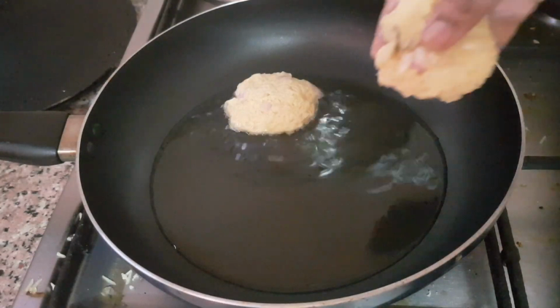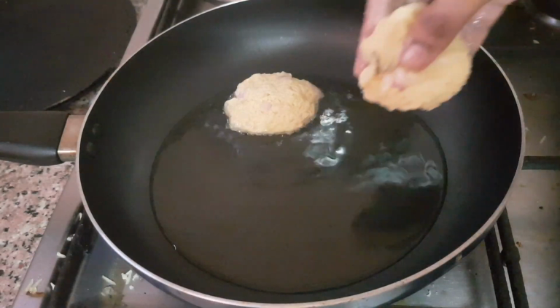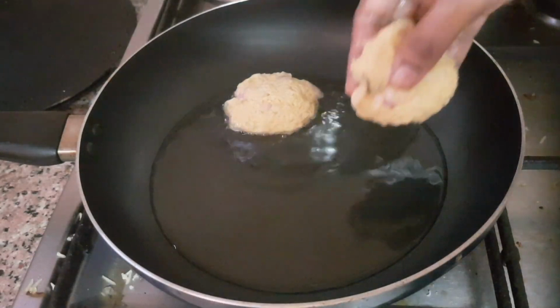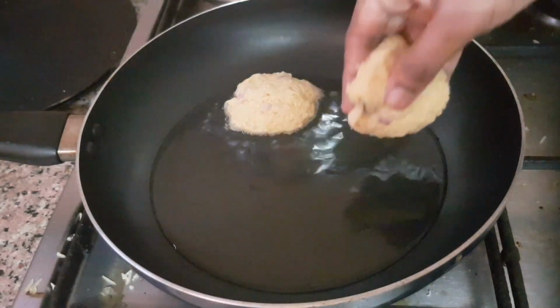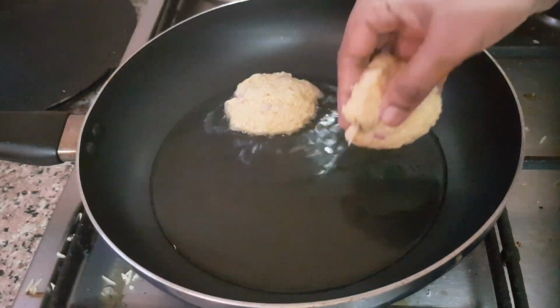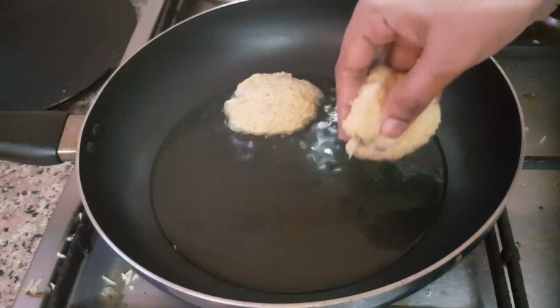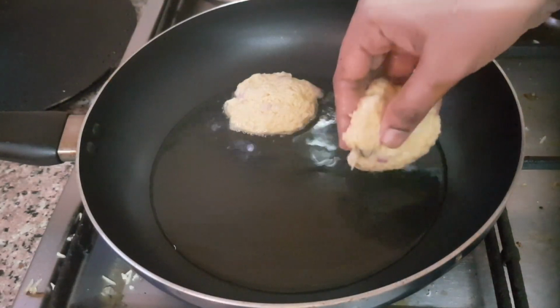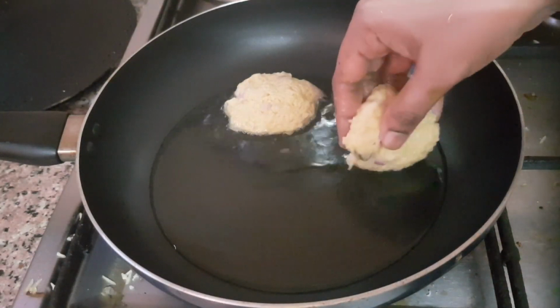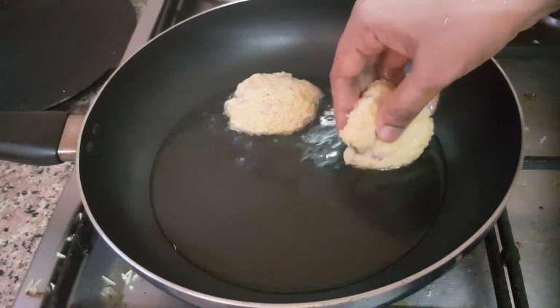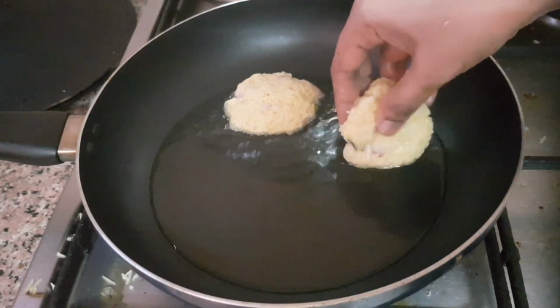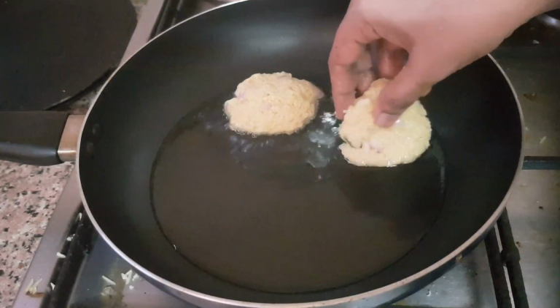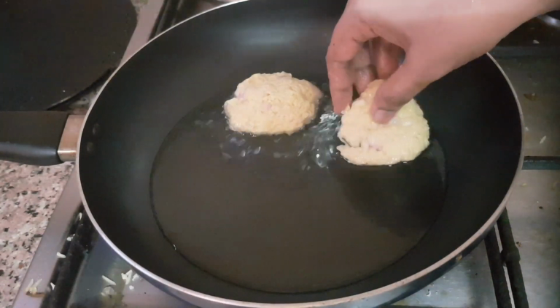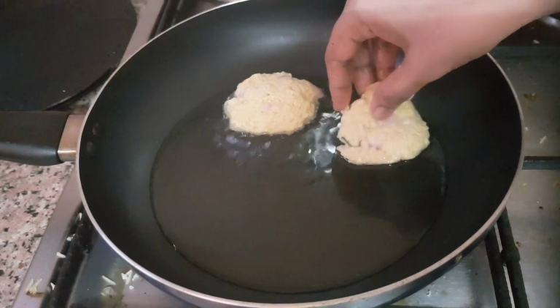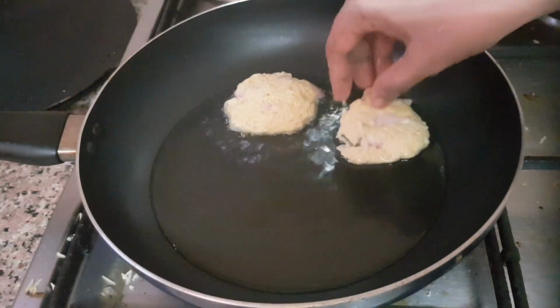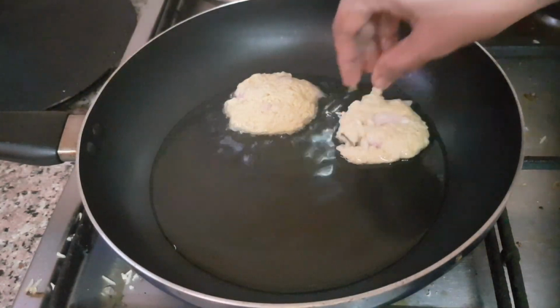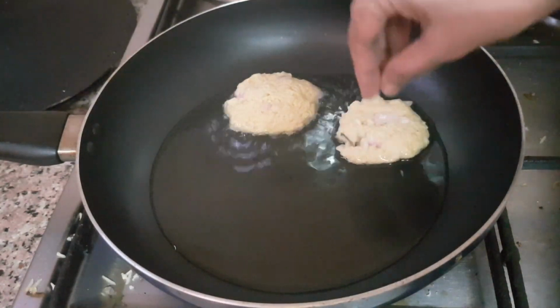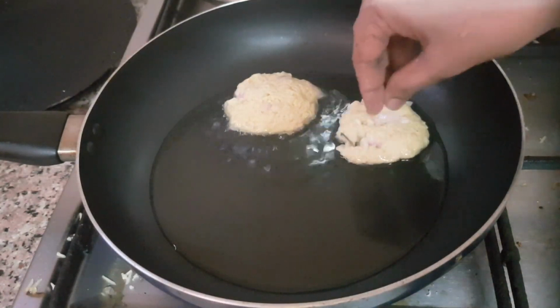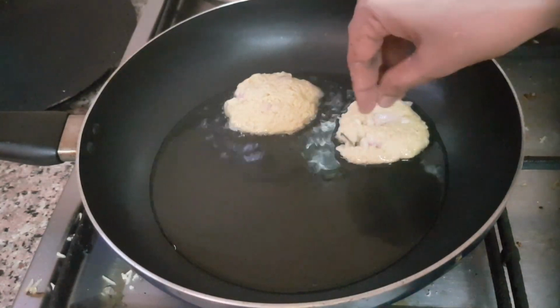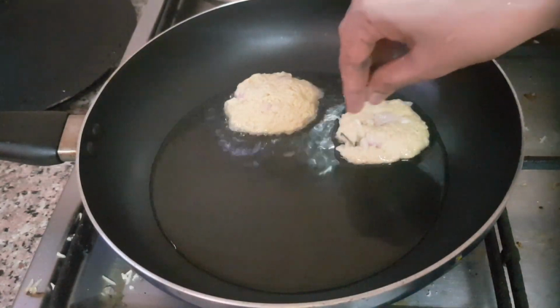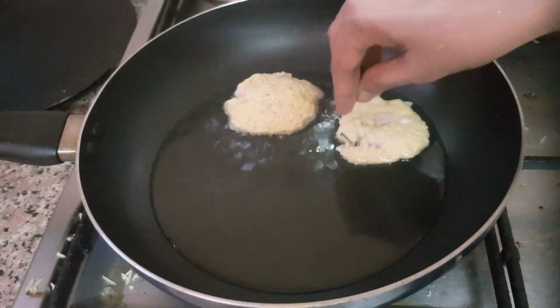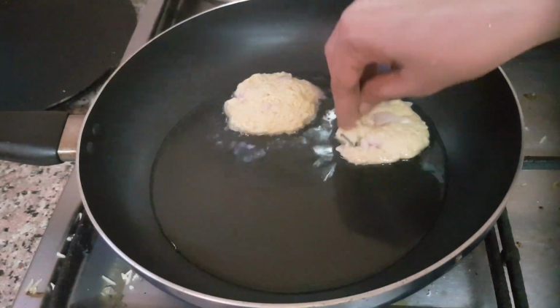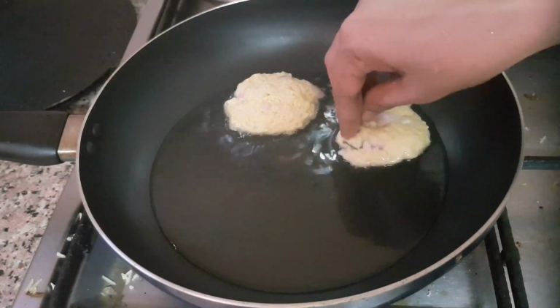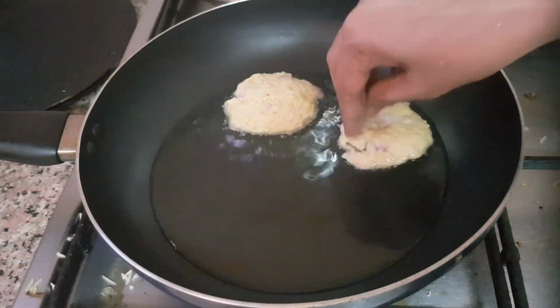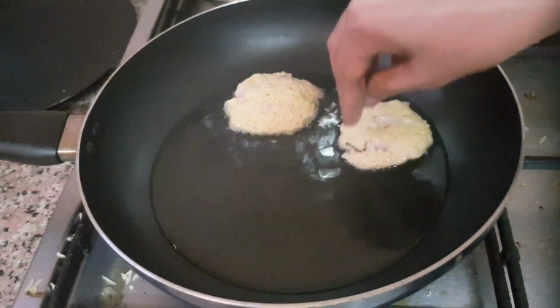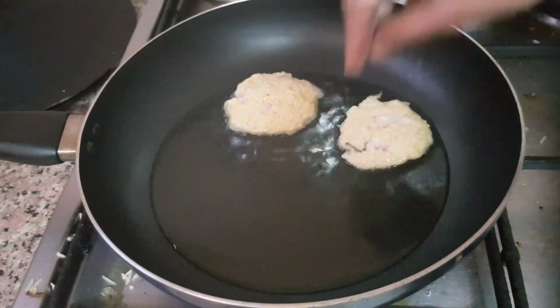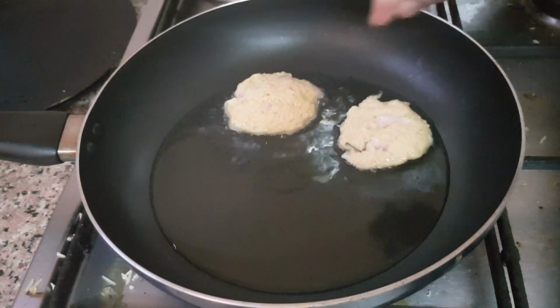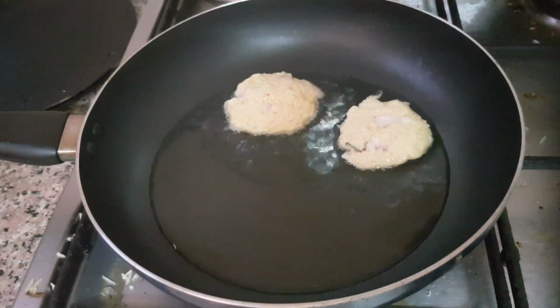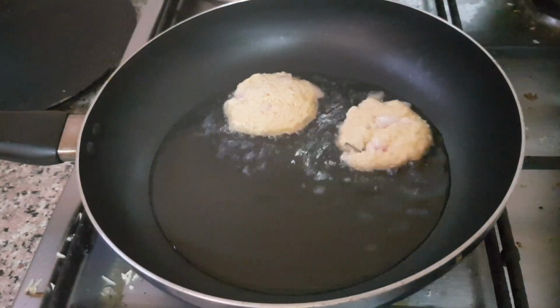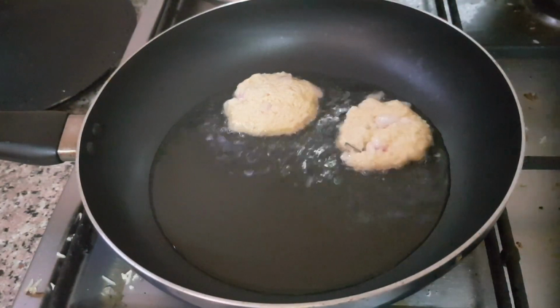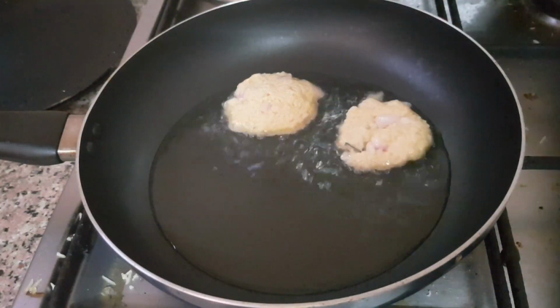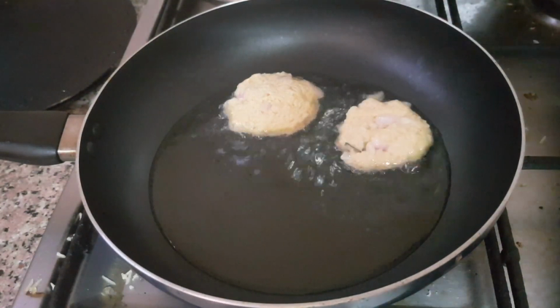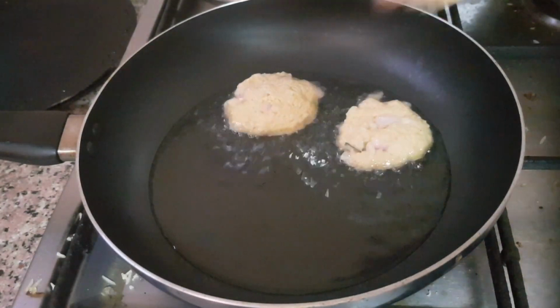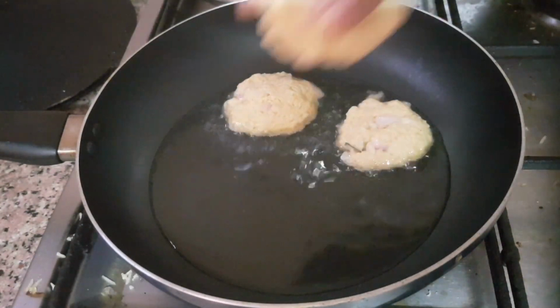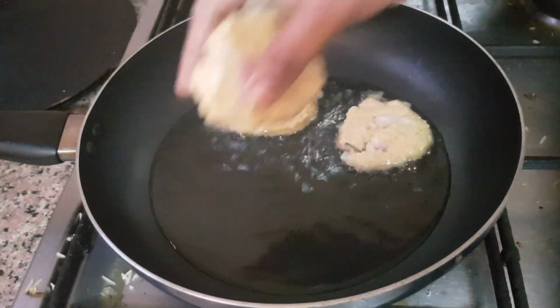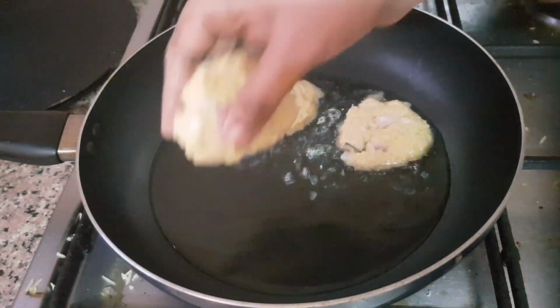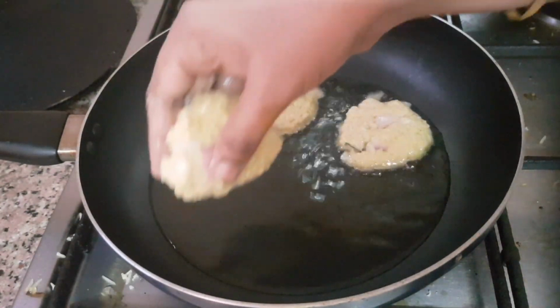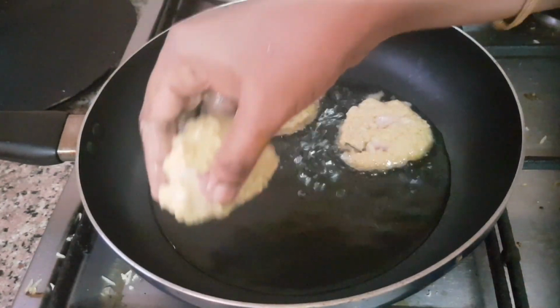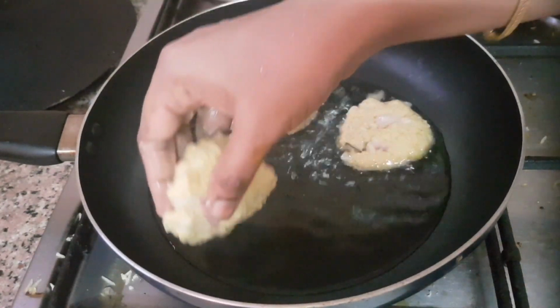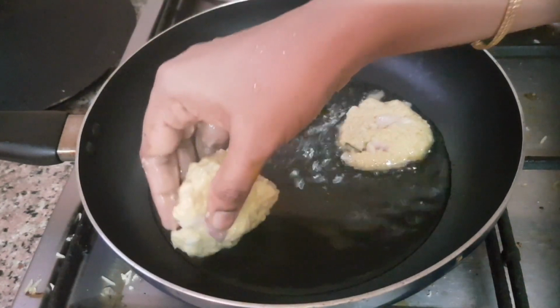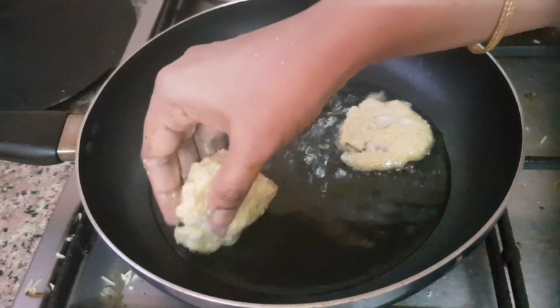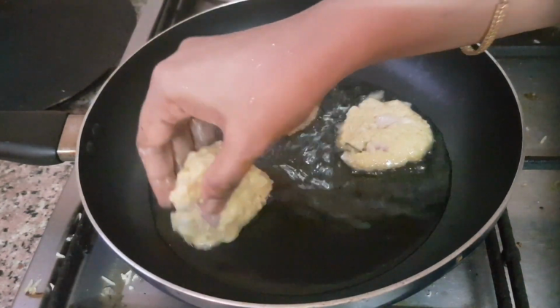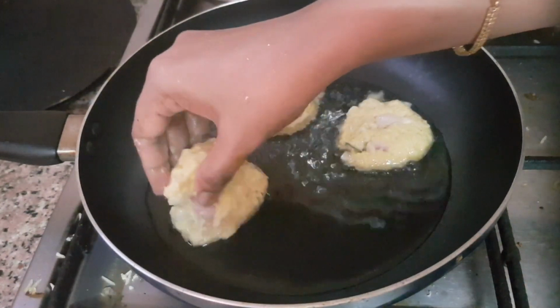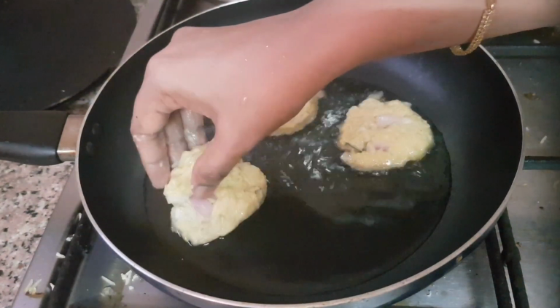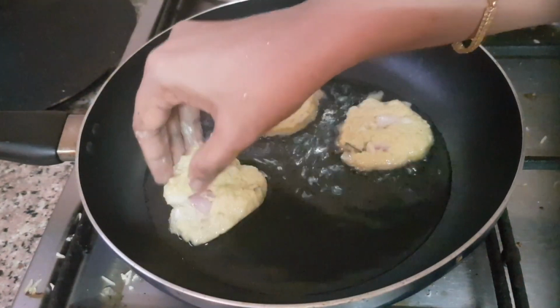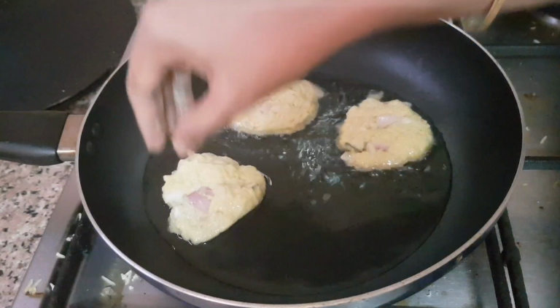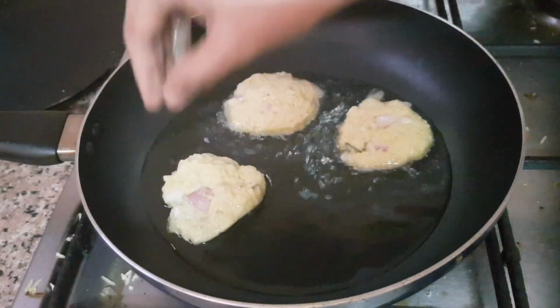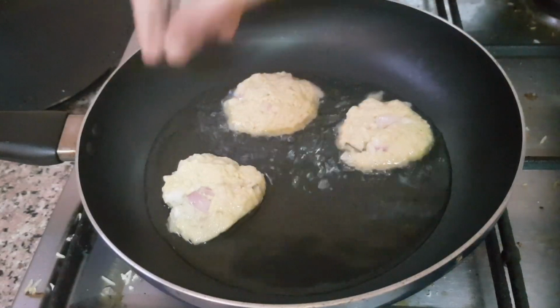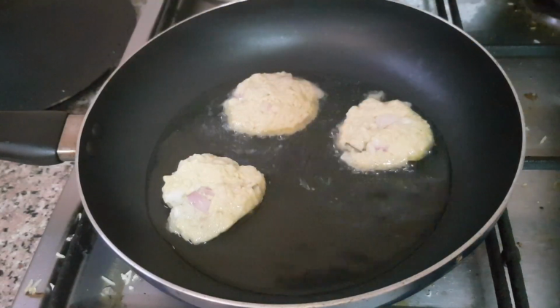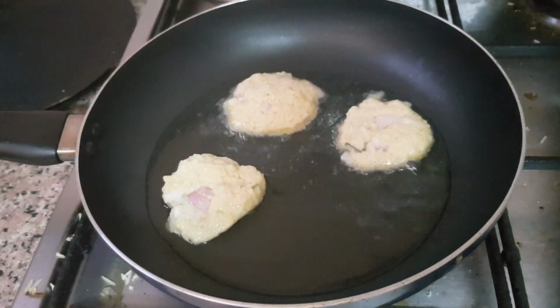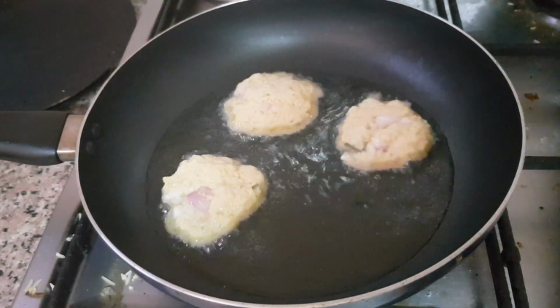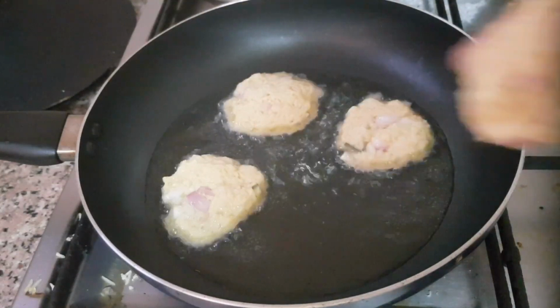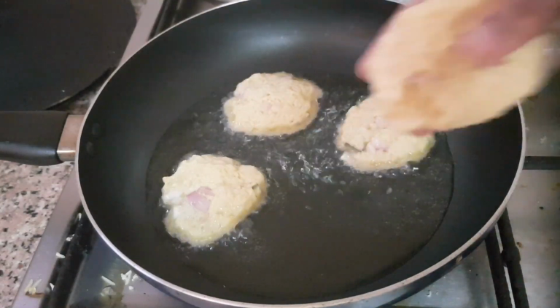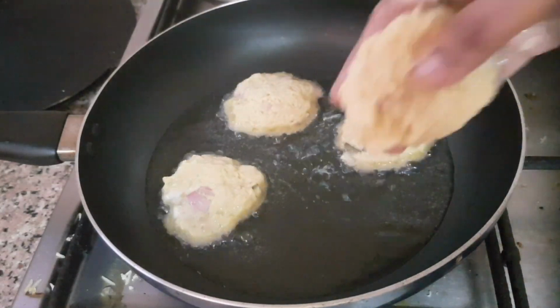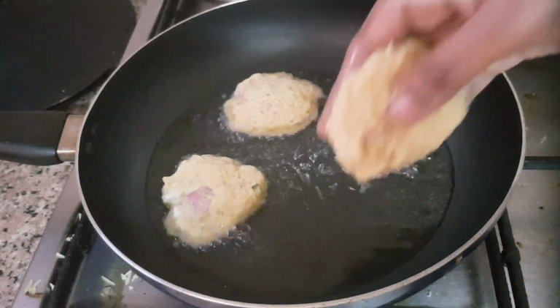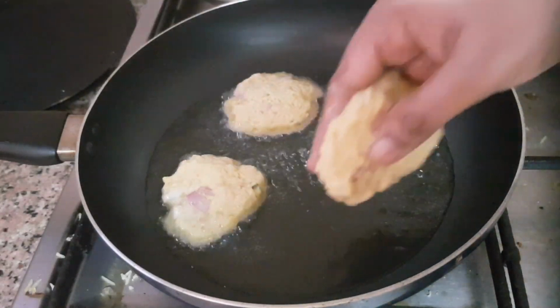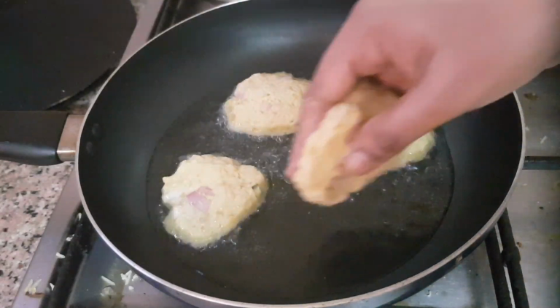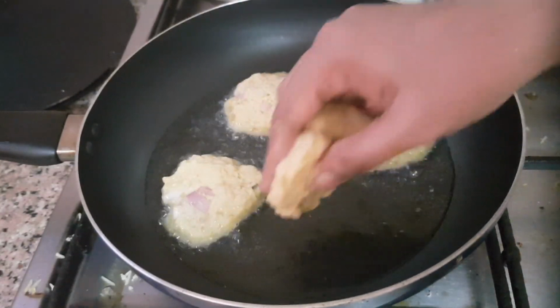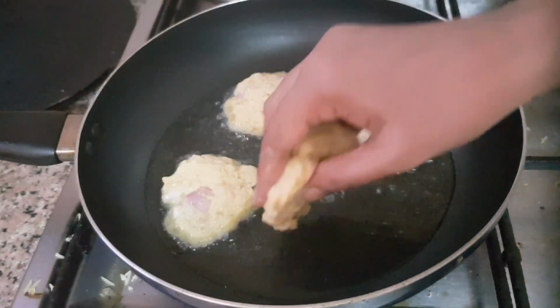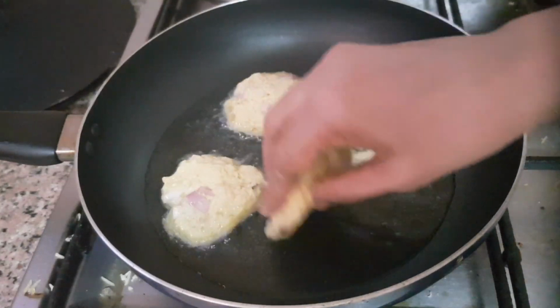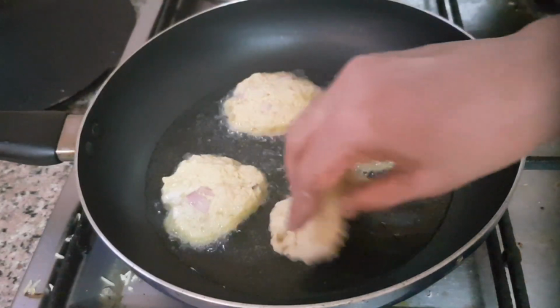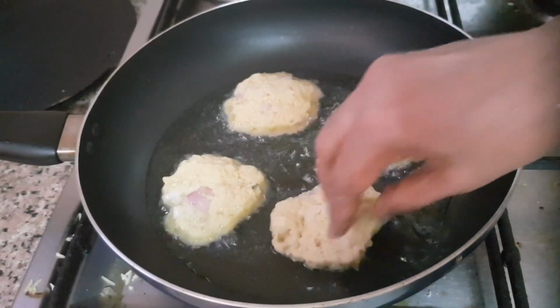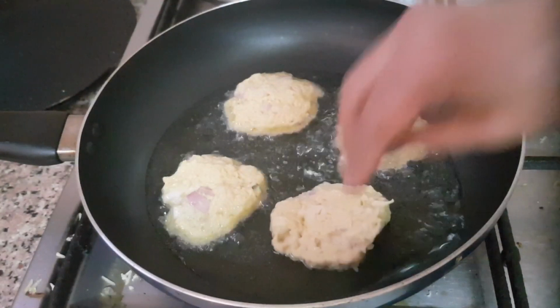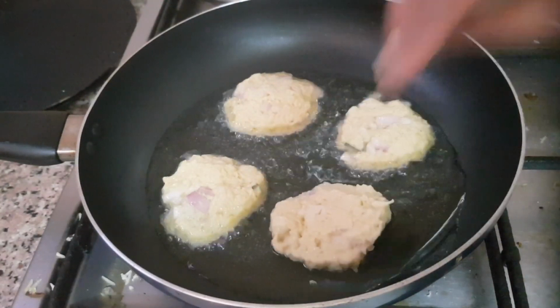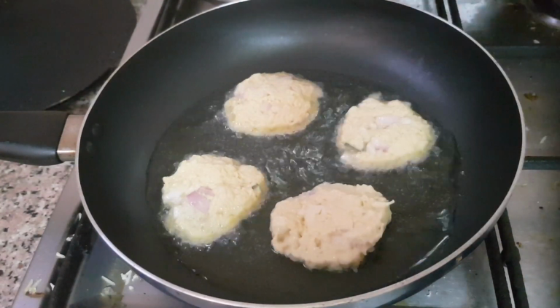Then we pour the quail melon. When we pour the quail, it is very boiling water.